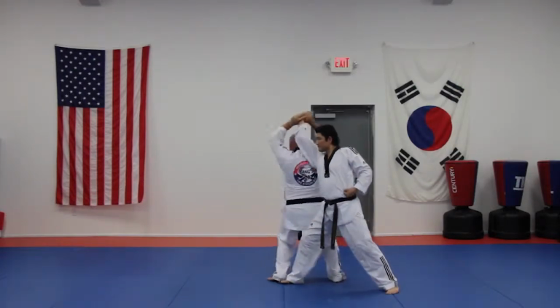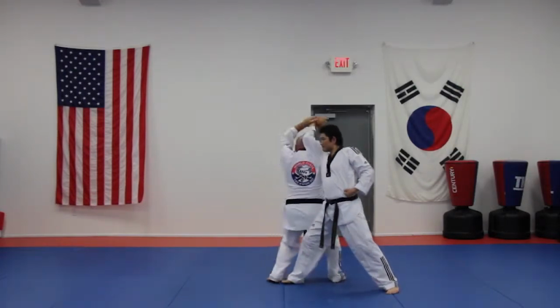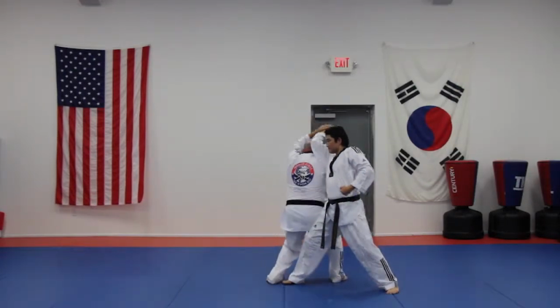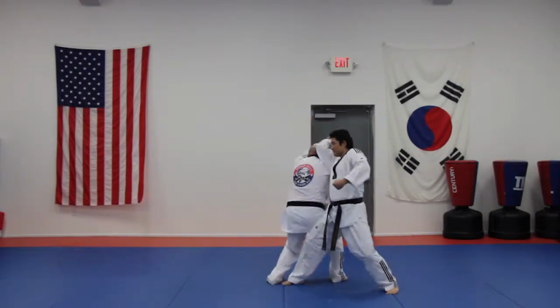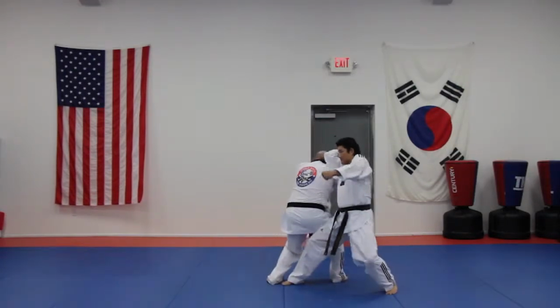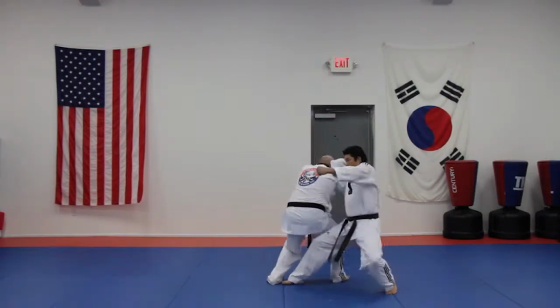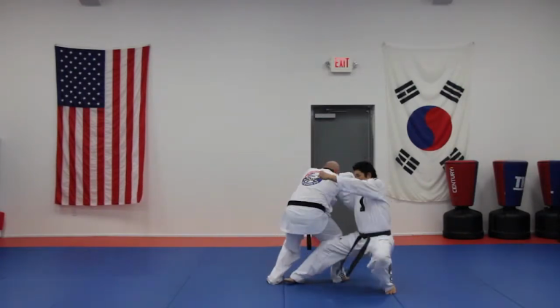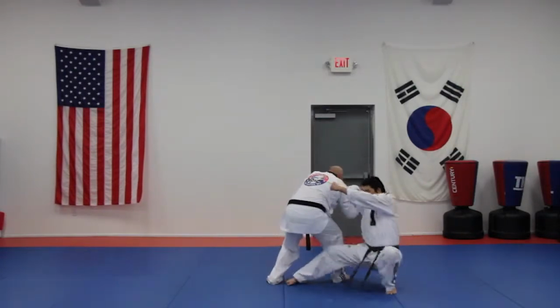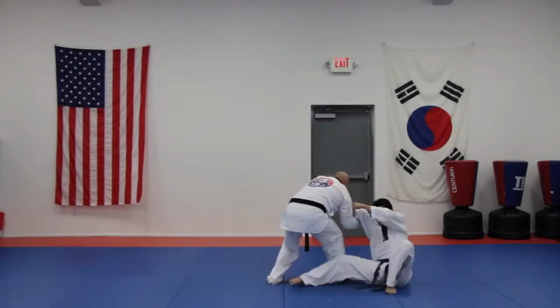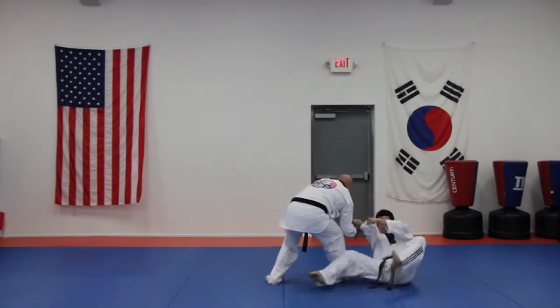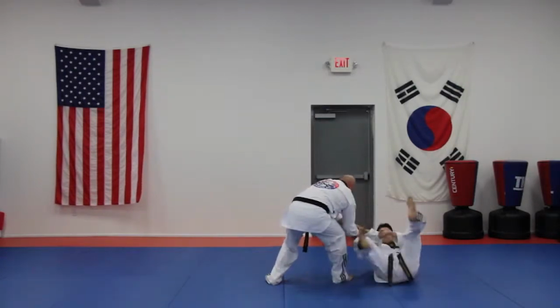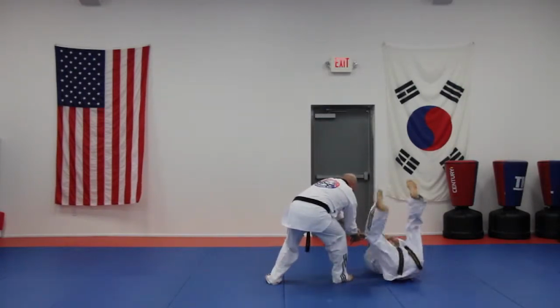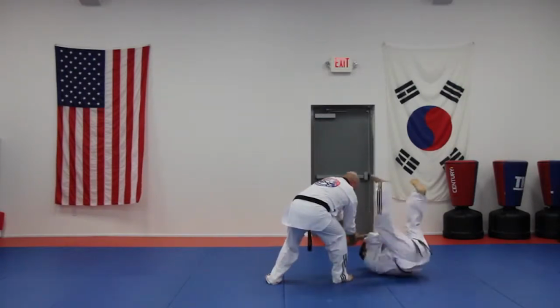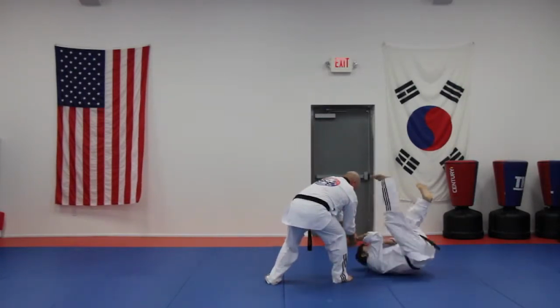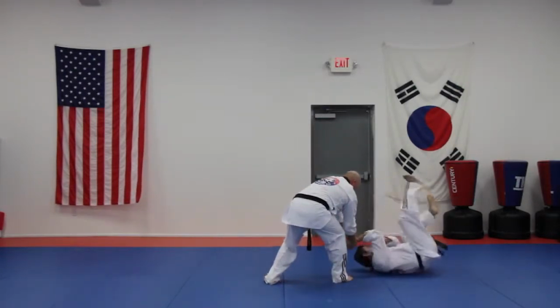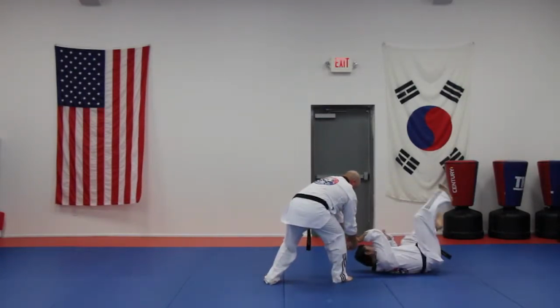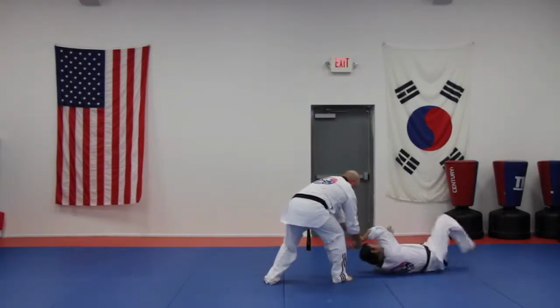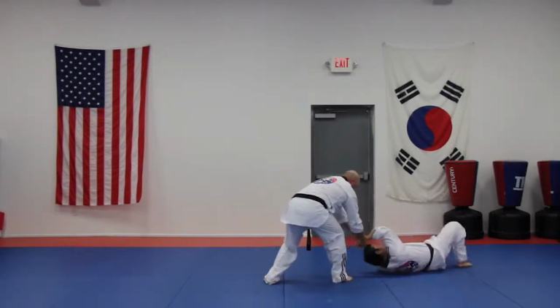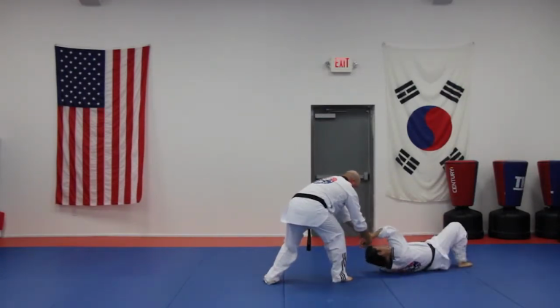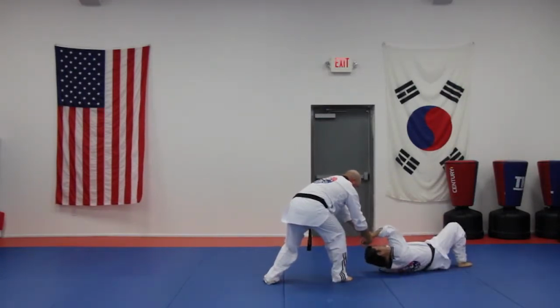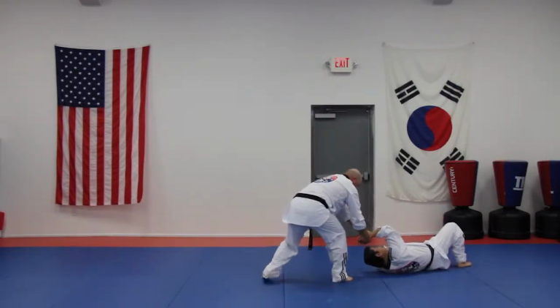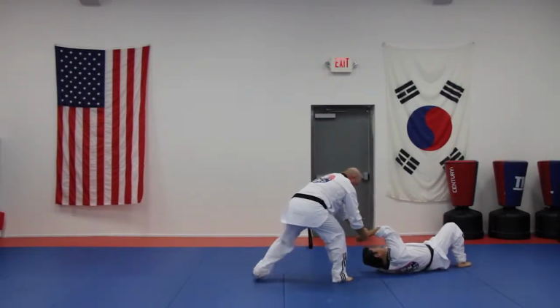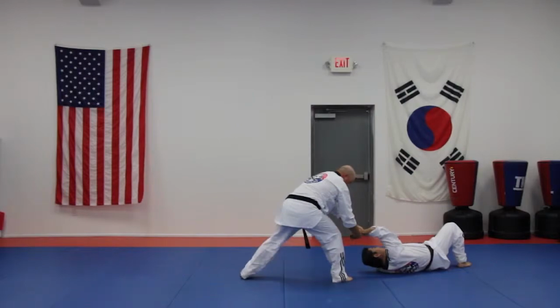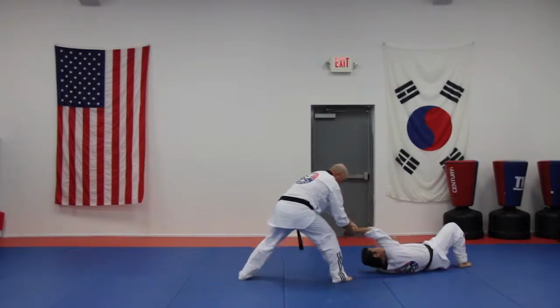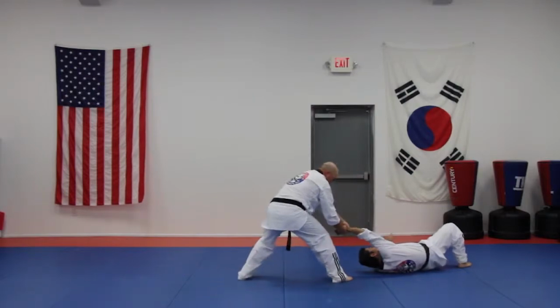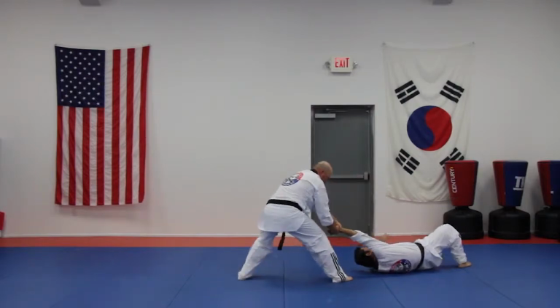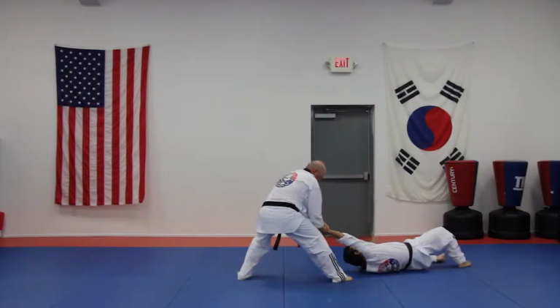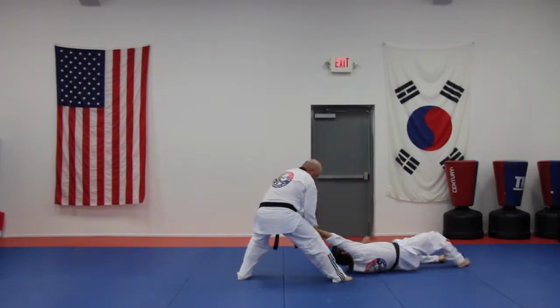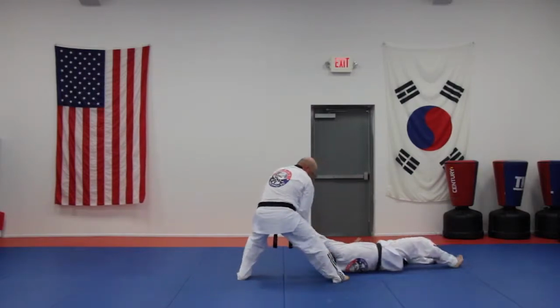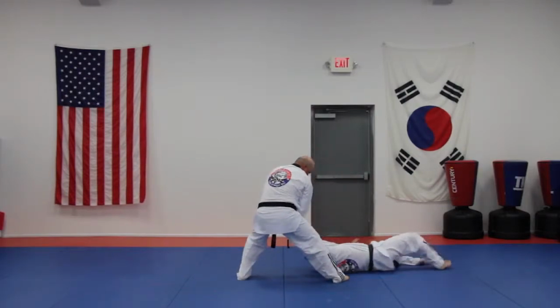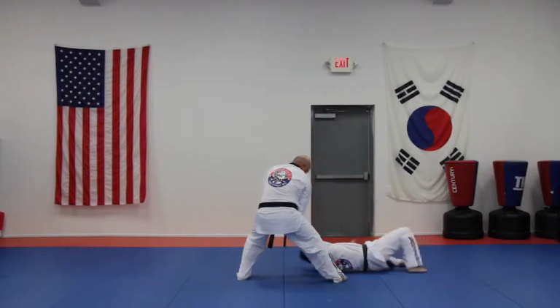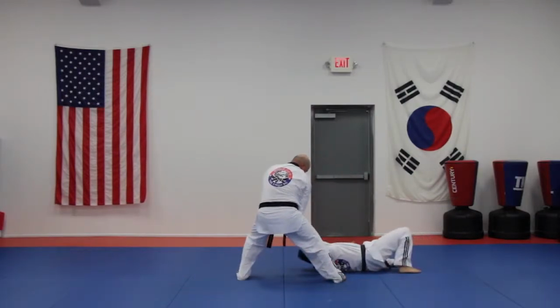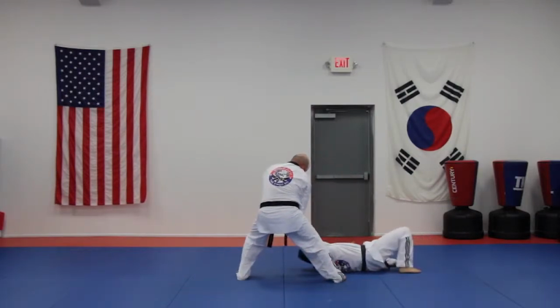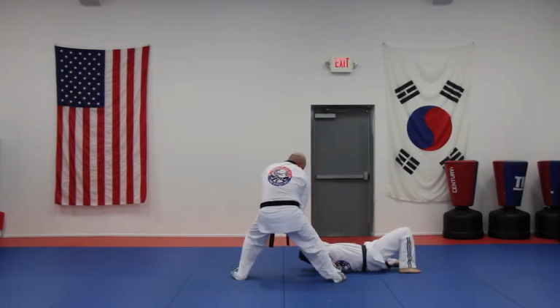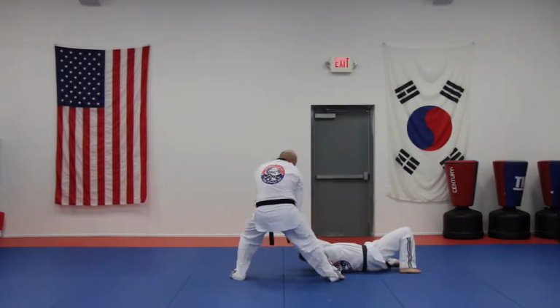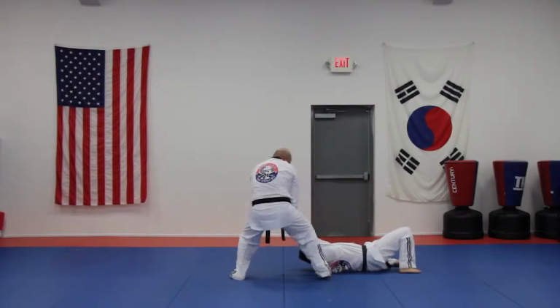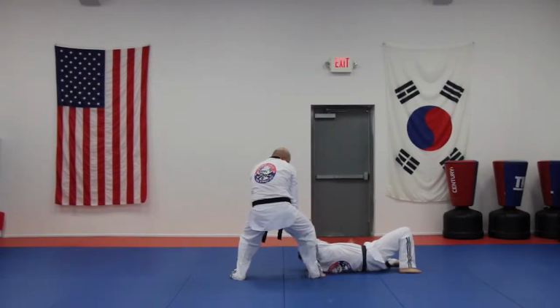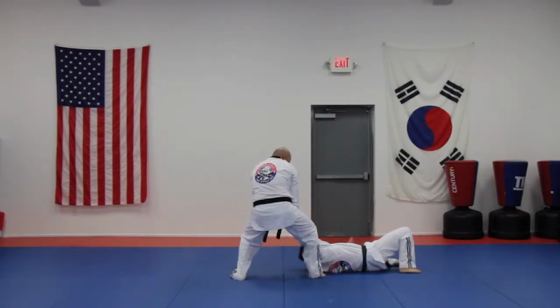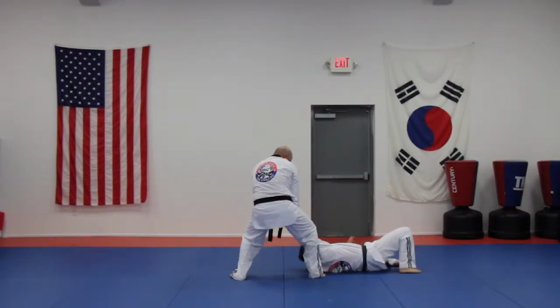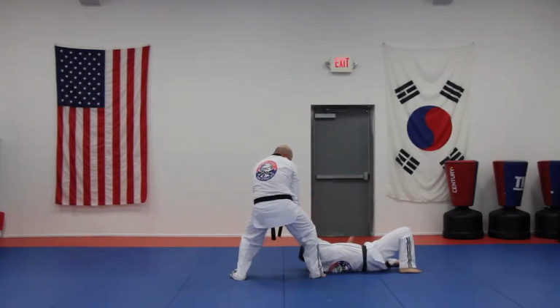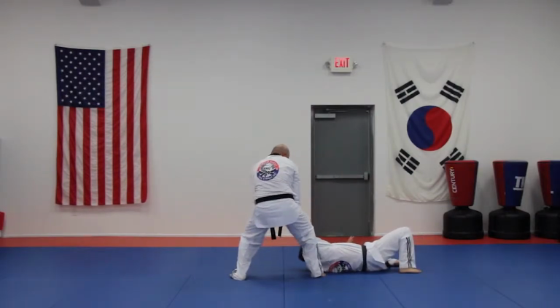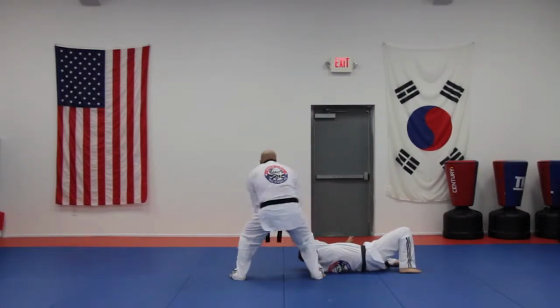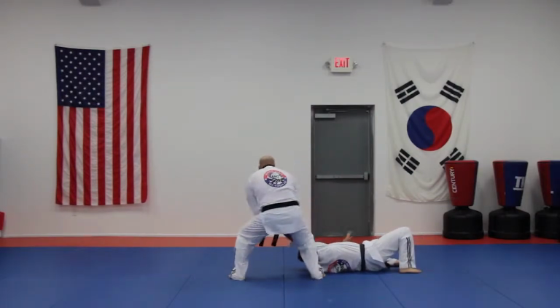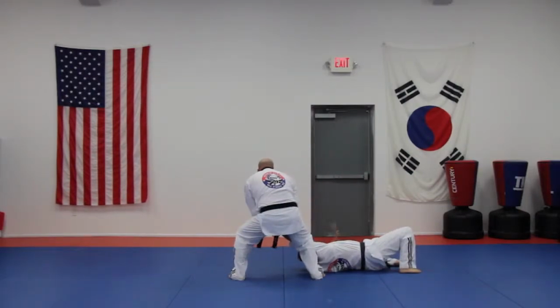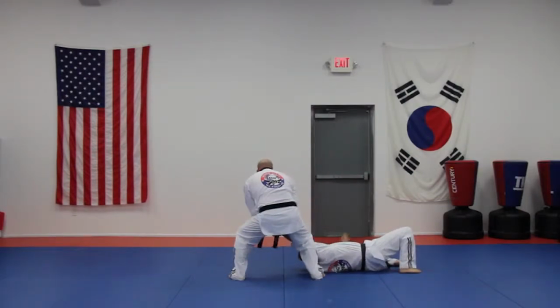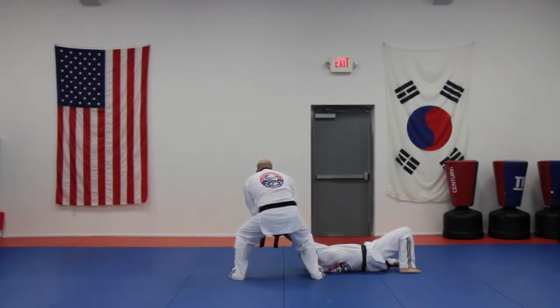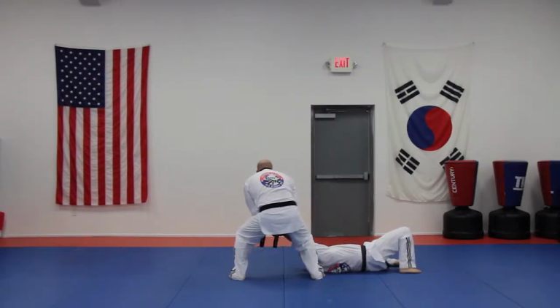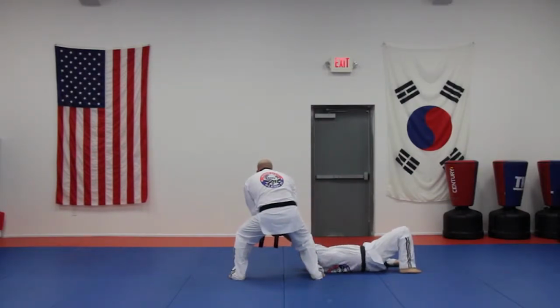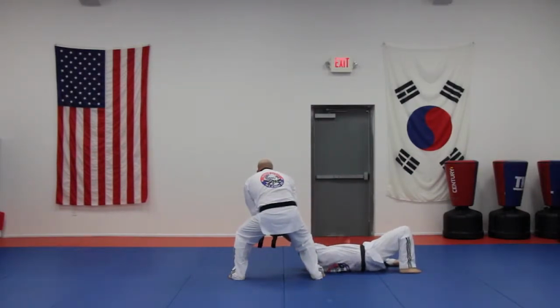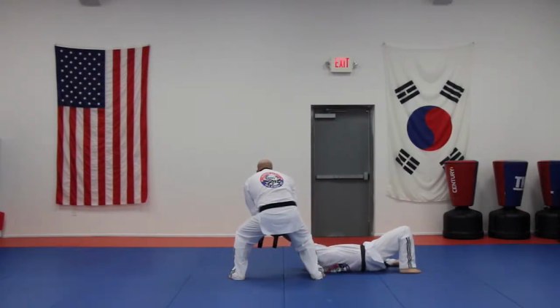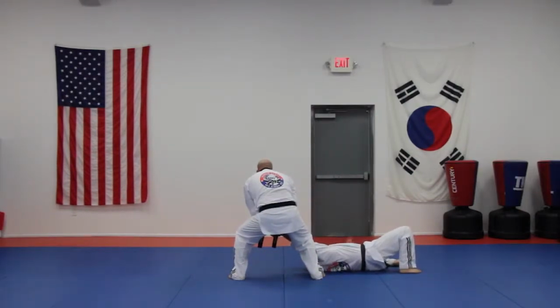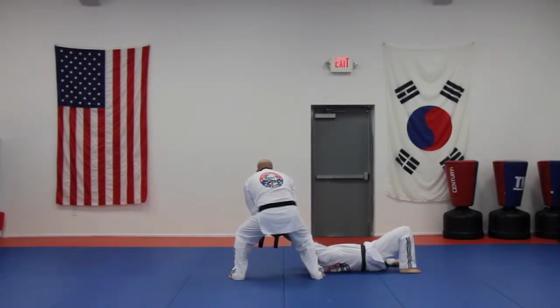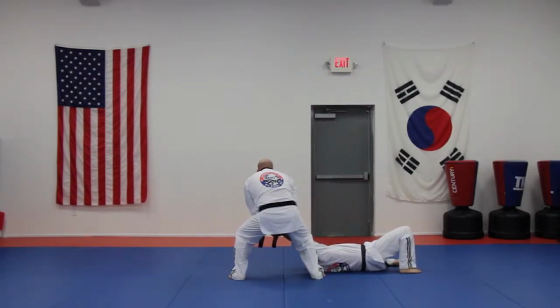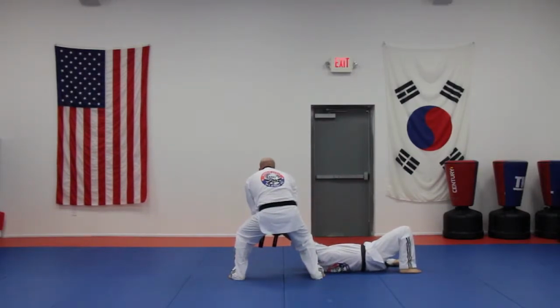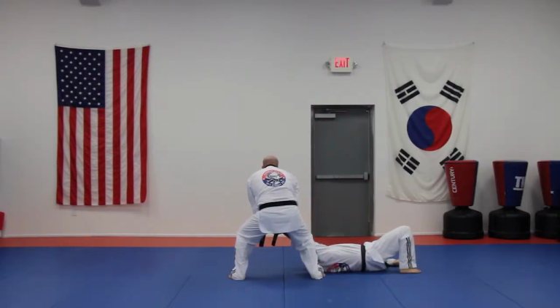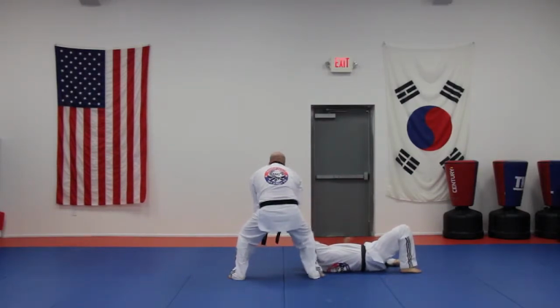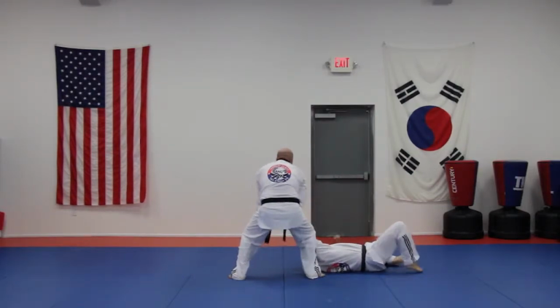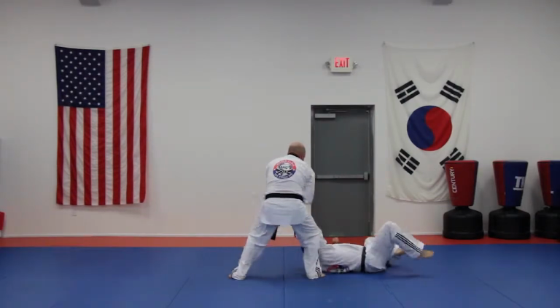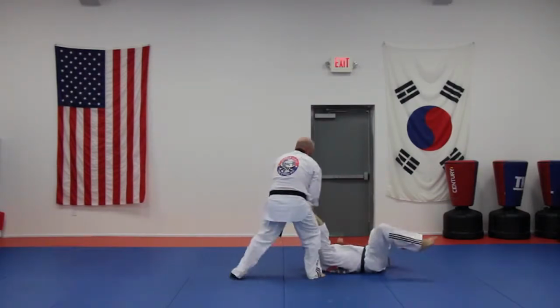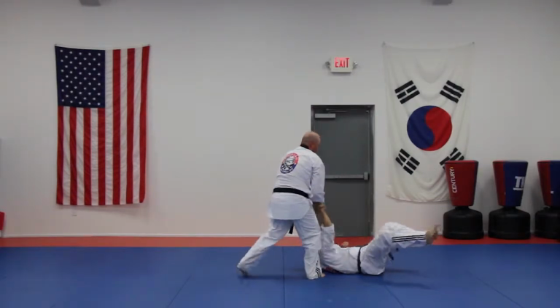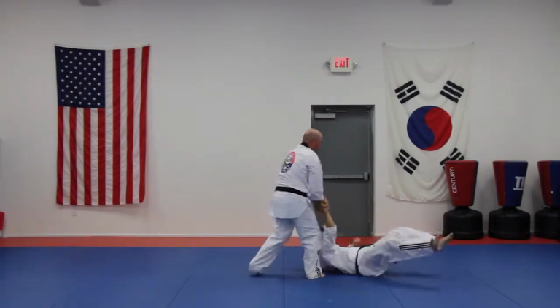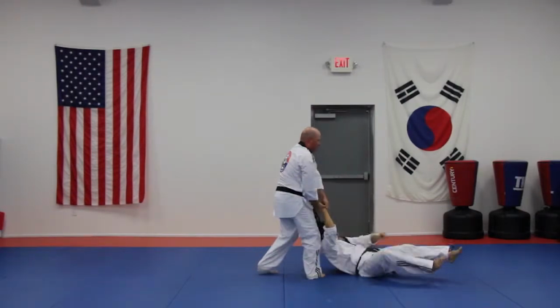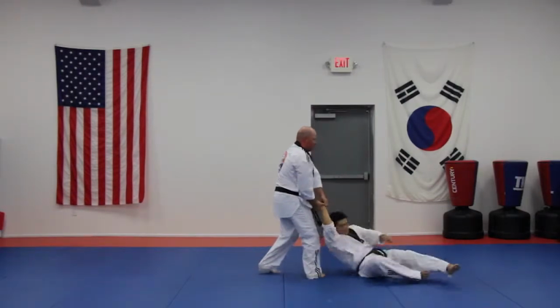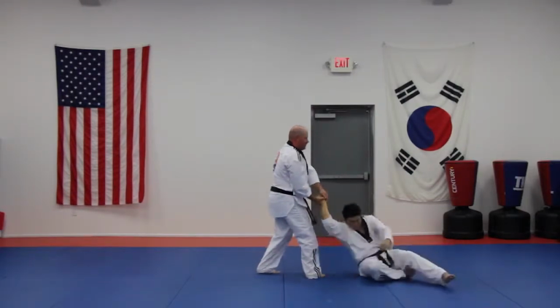Pull down, drag, knee strike, elbow lock, finish.